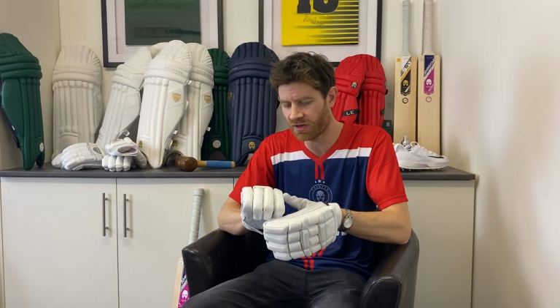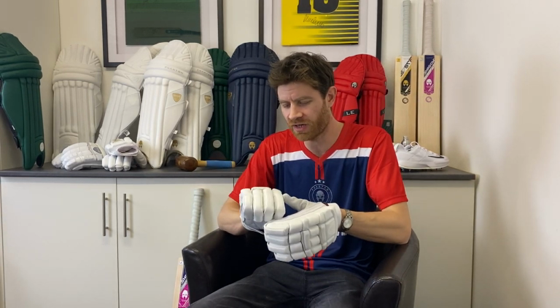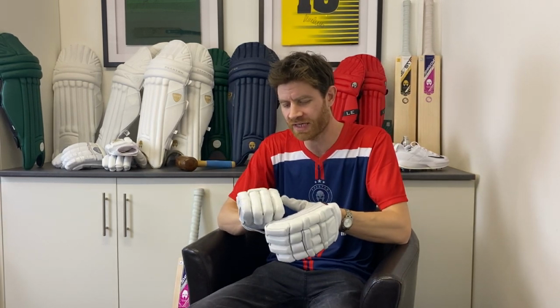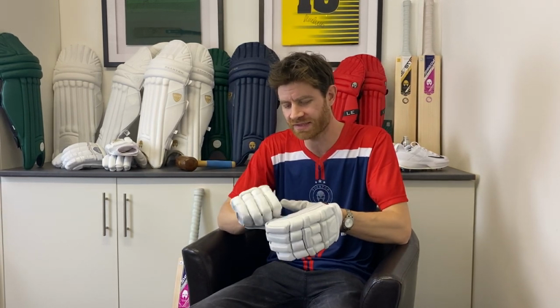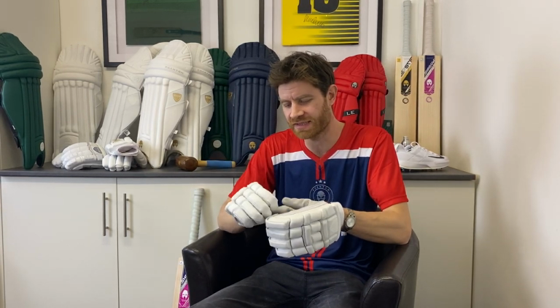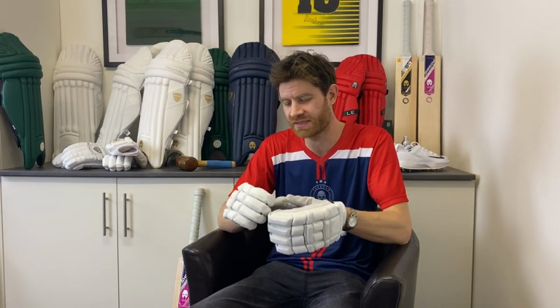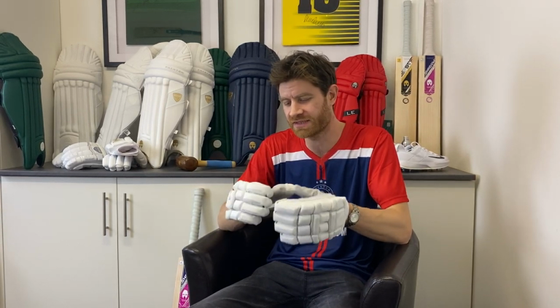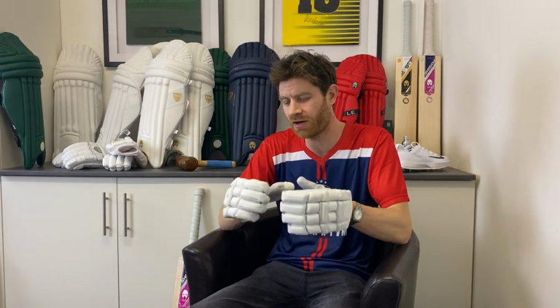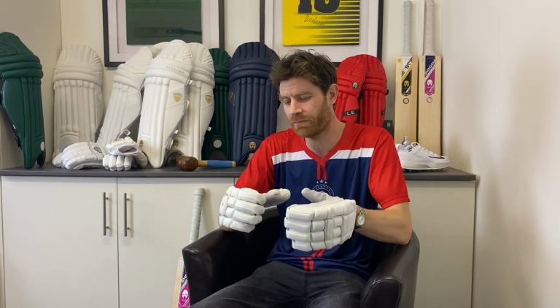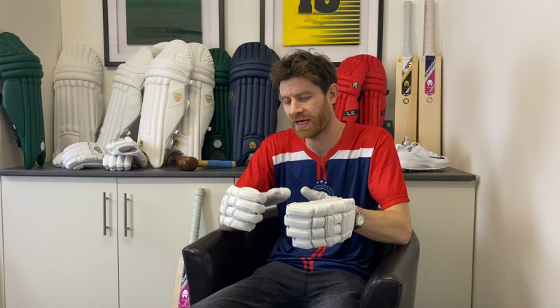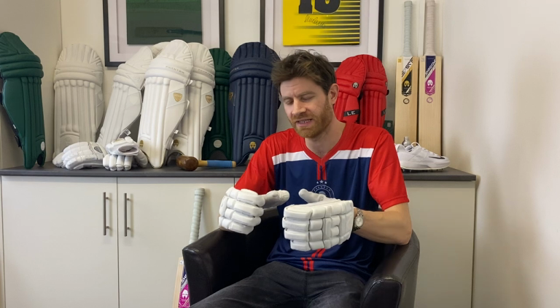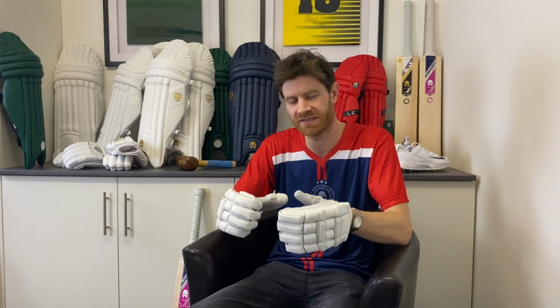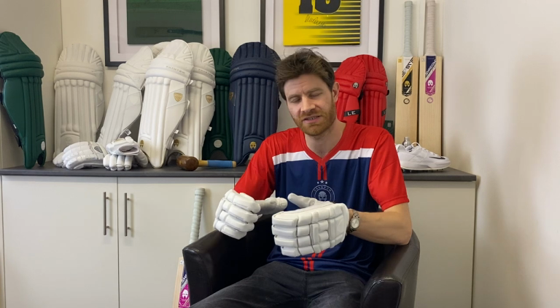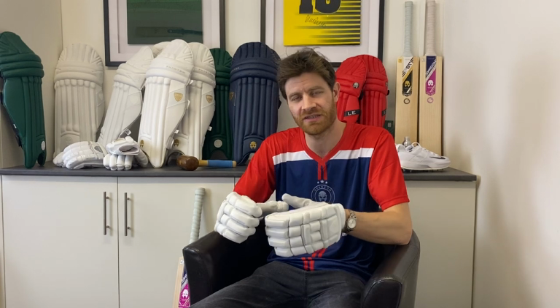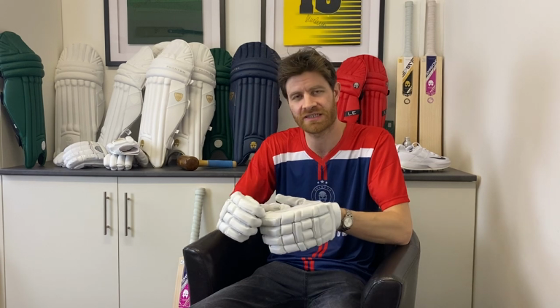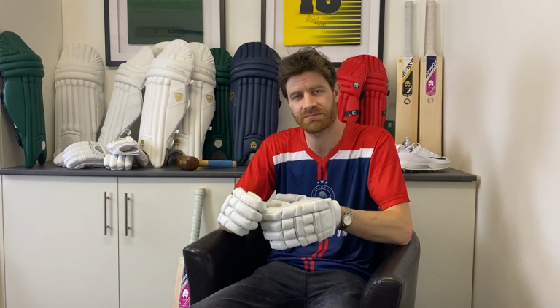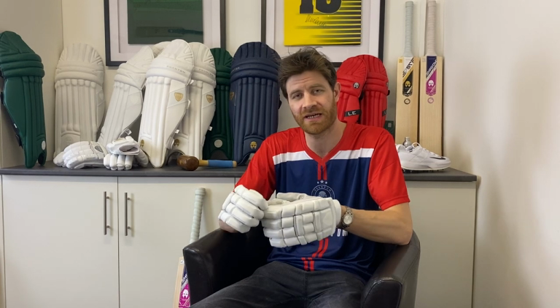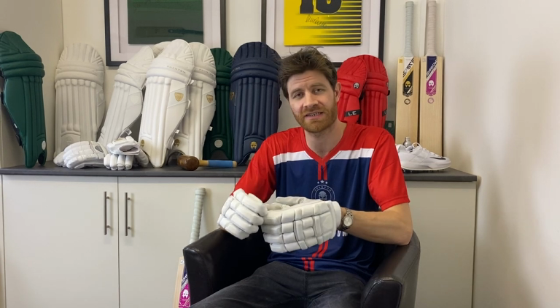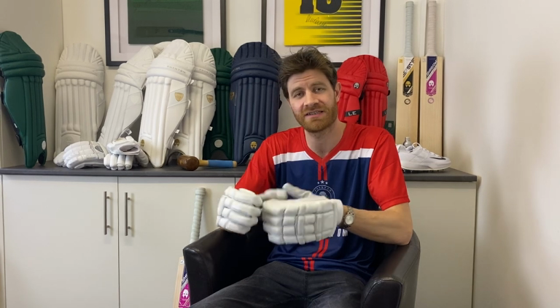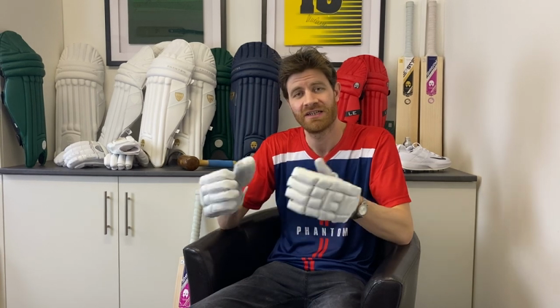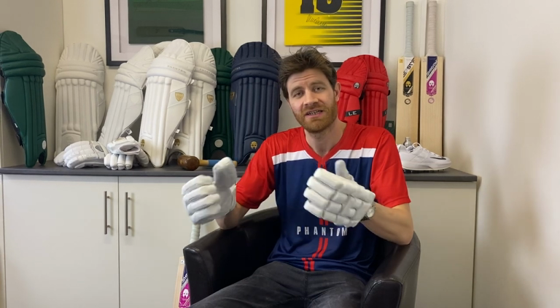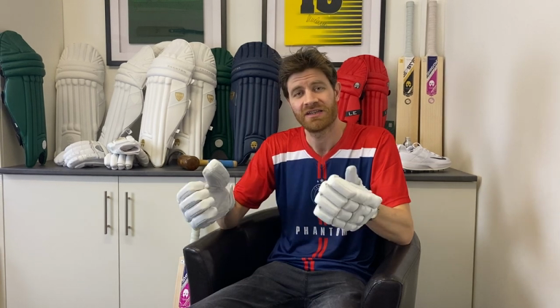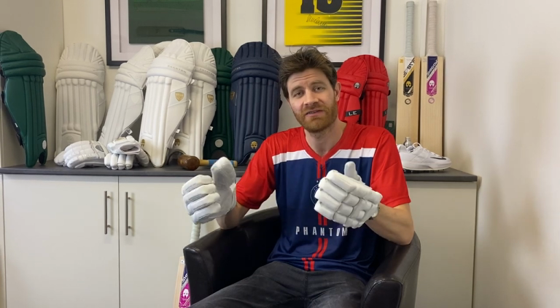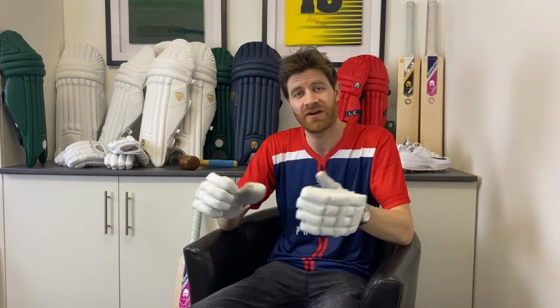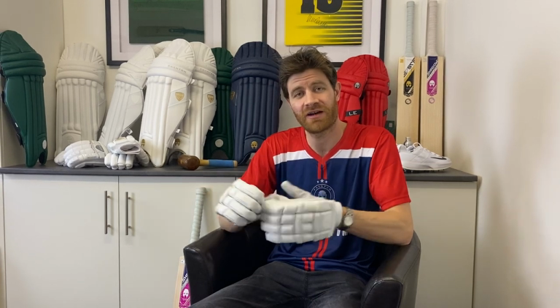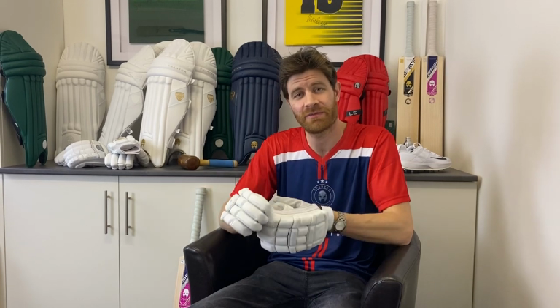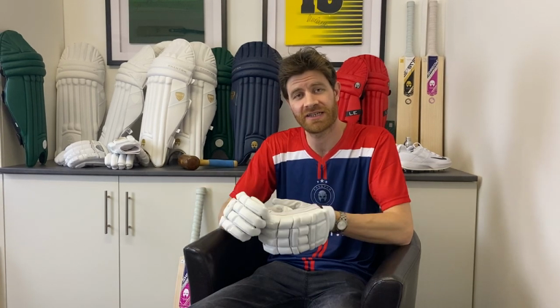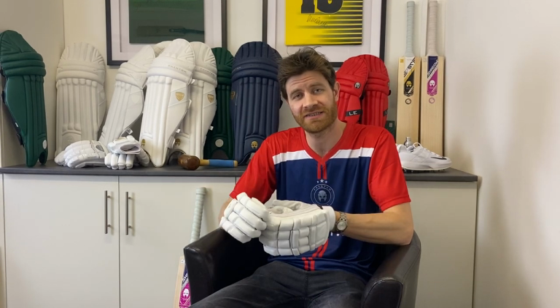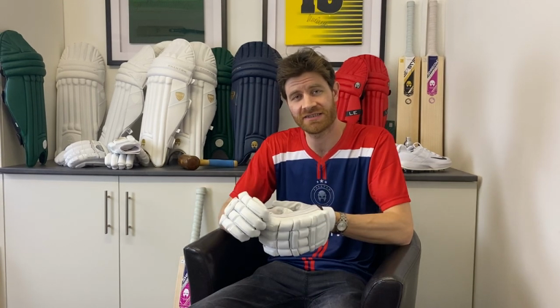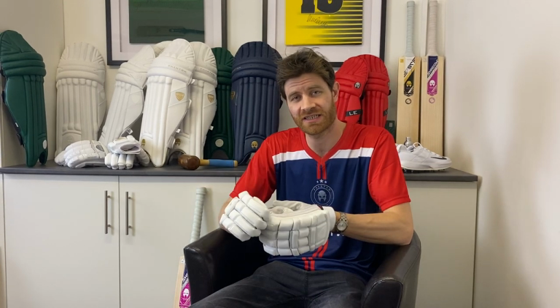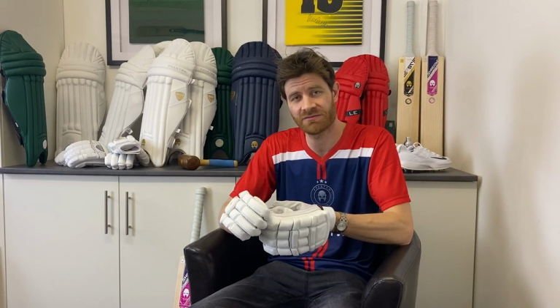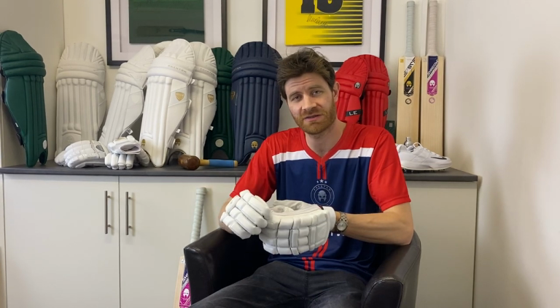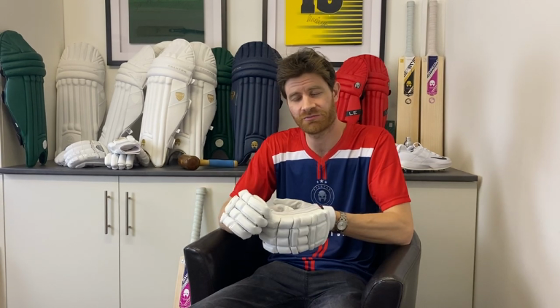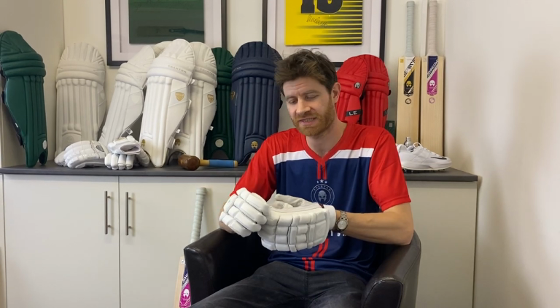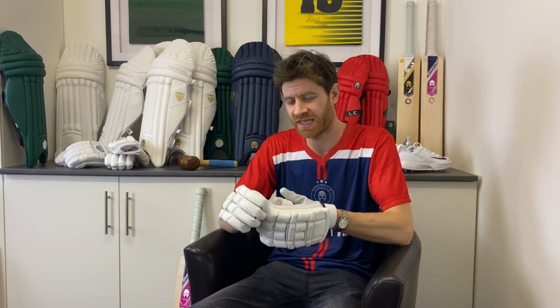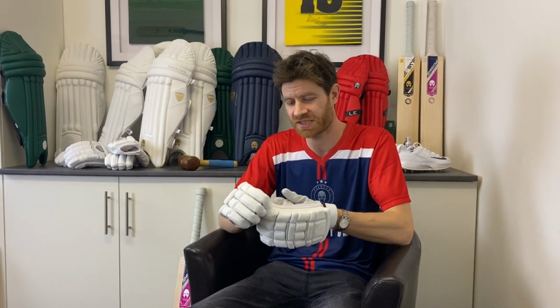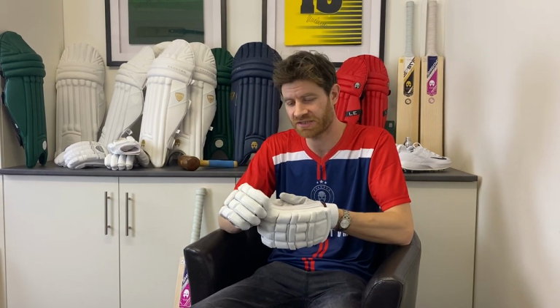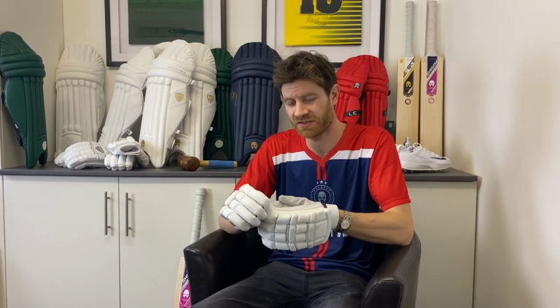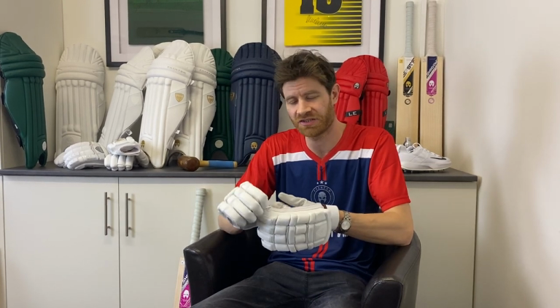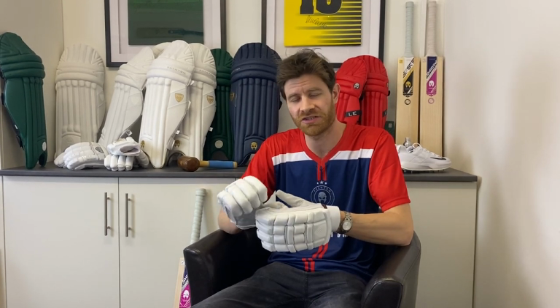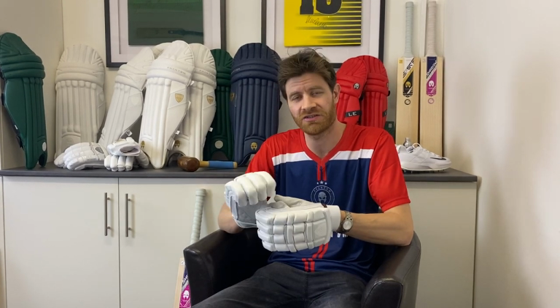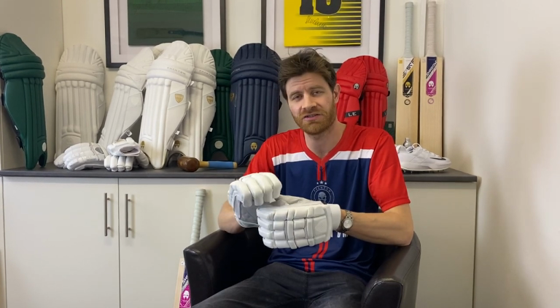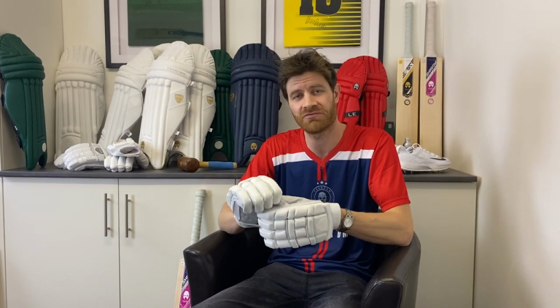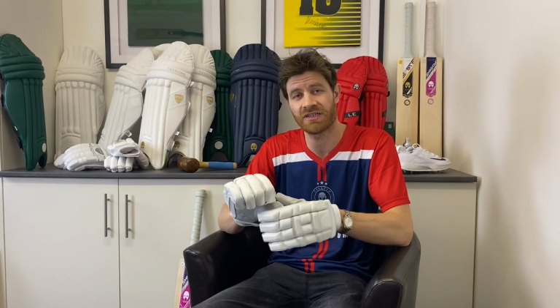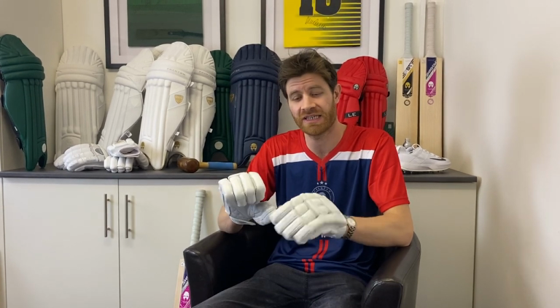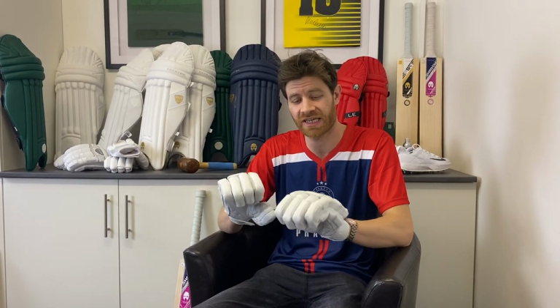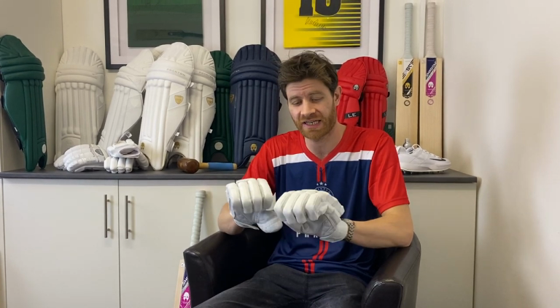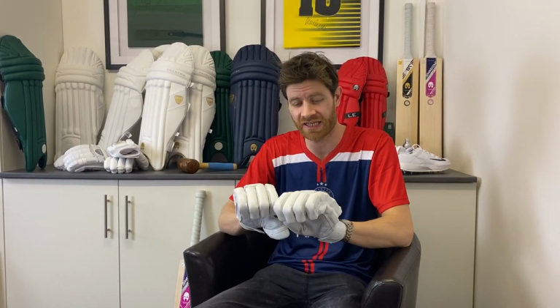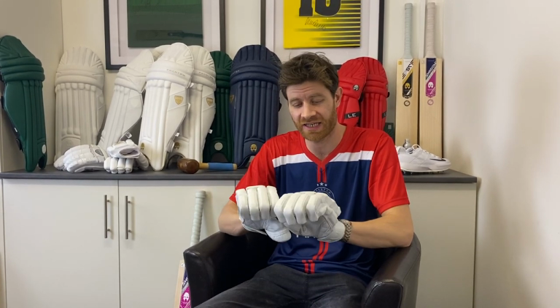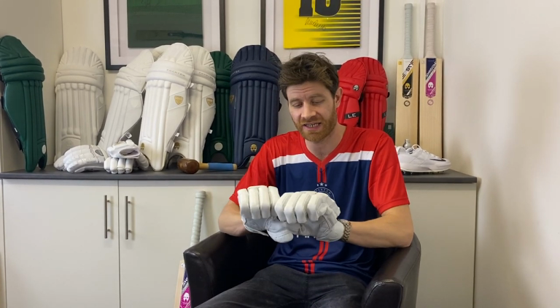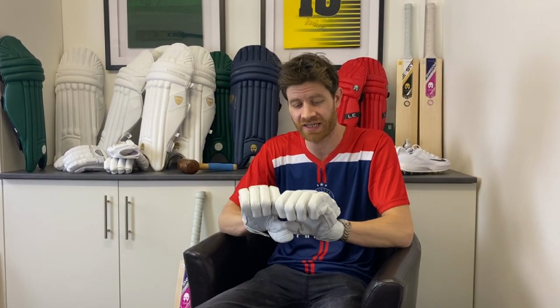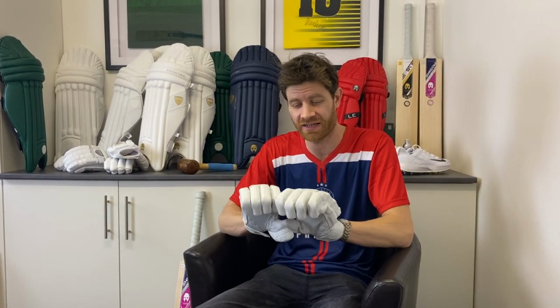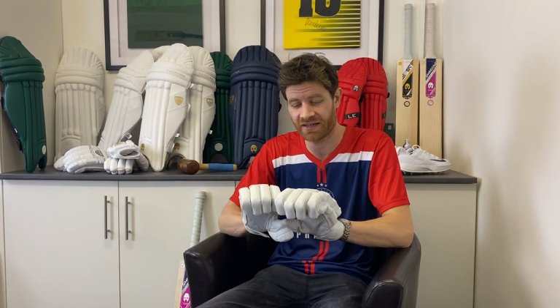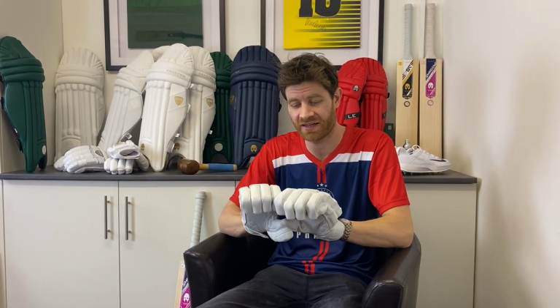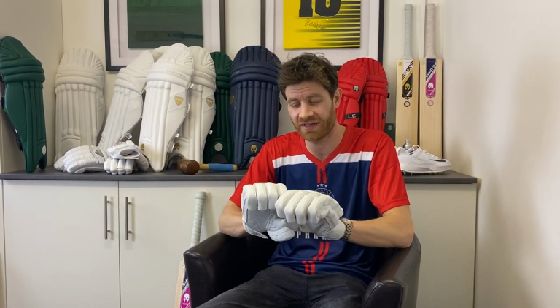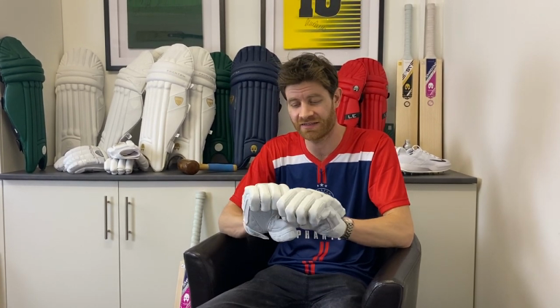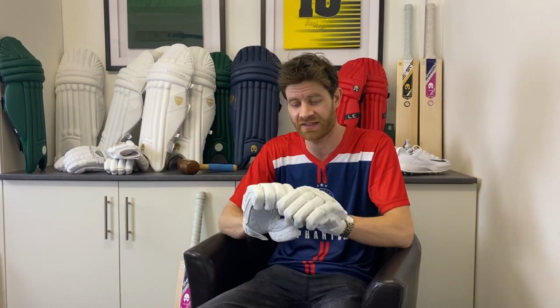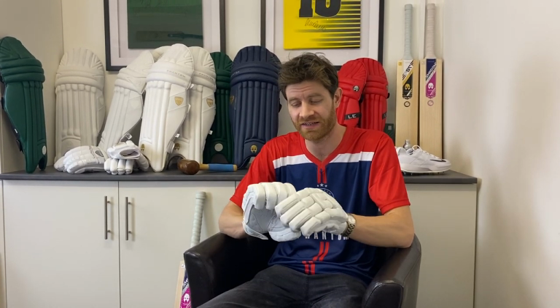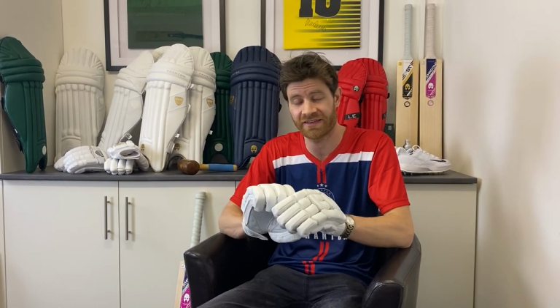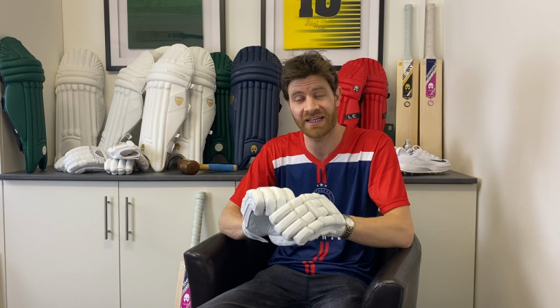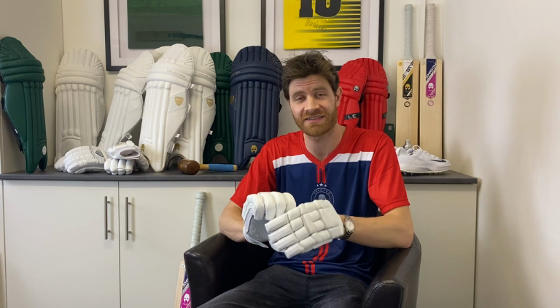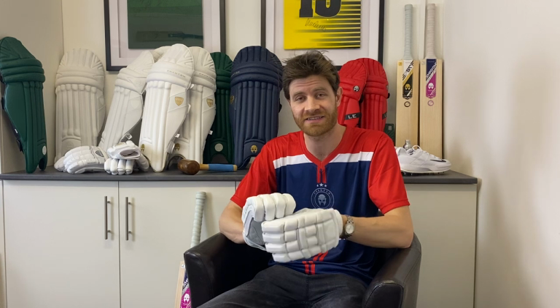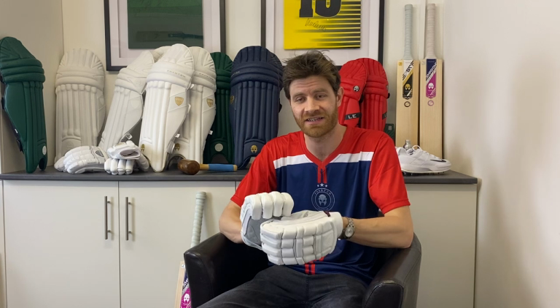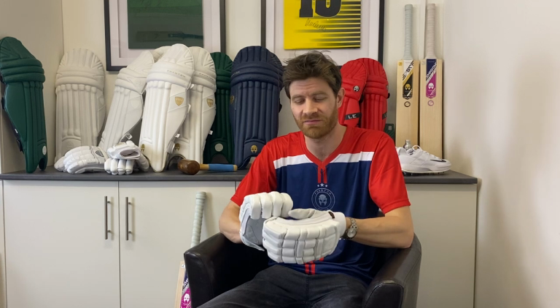With top-end gloves you'd expect the very best in terms of protection, and you're really getting it here and then some.